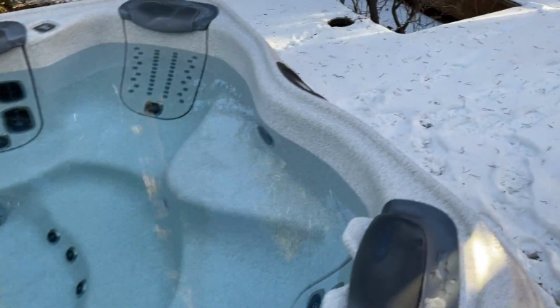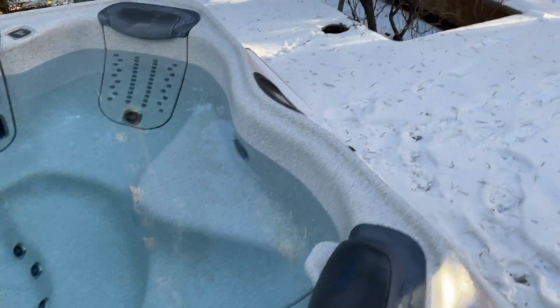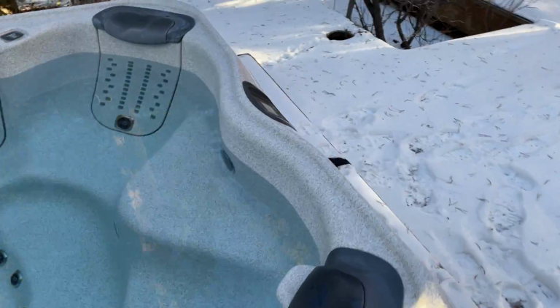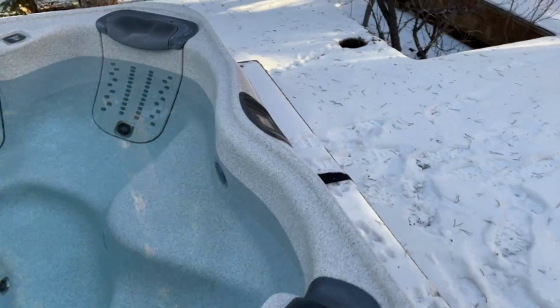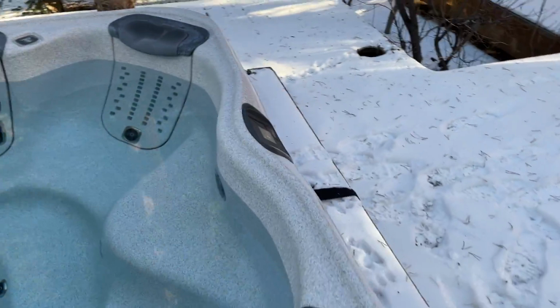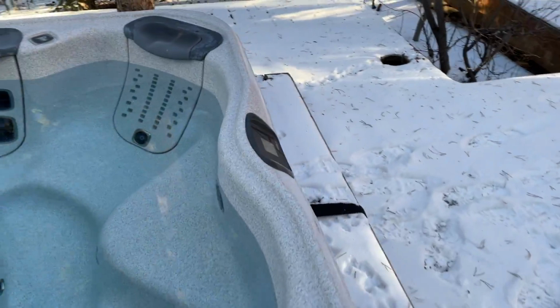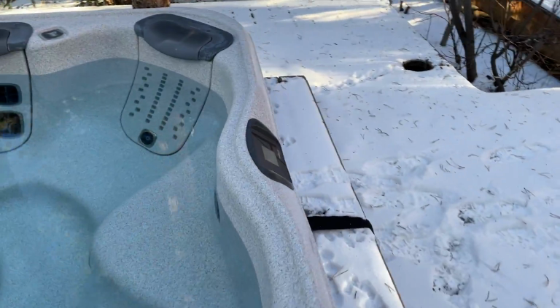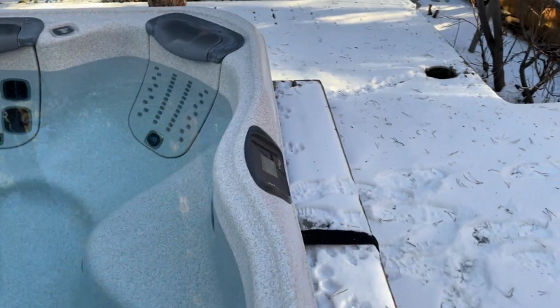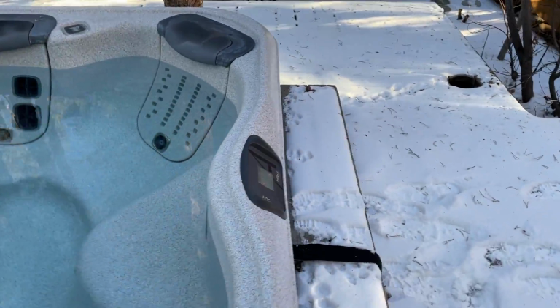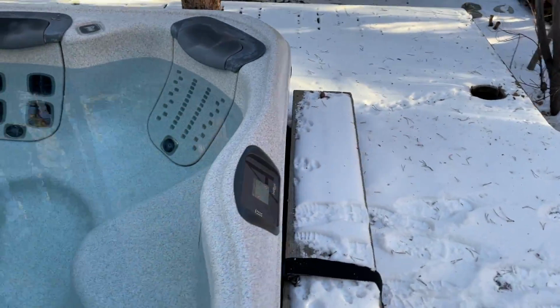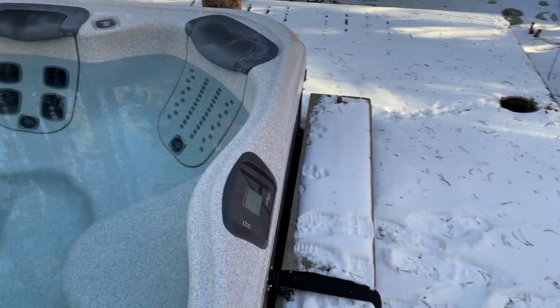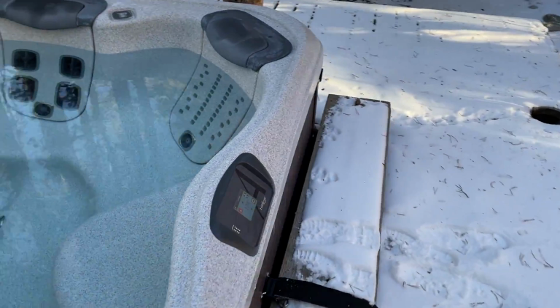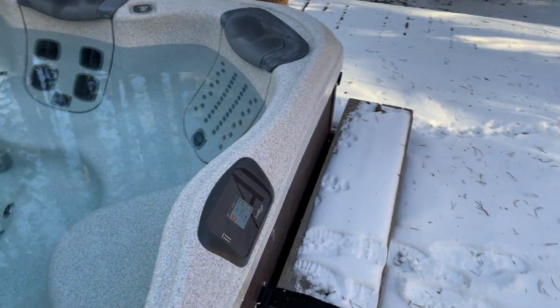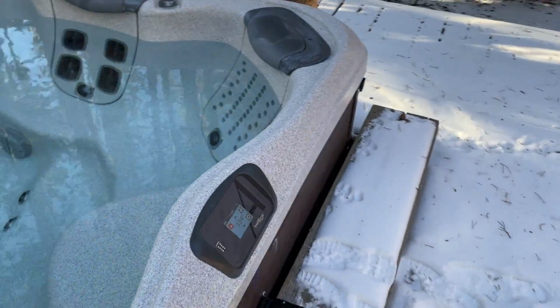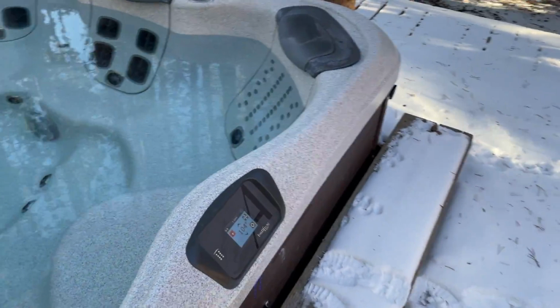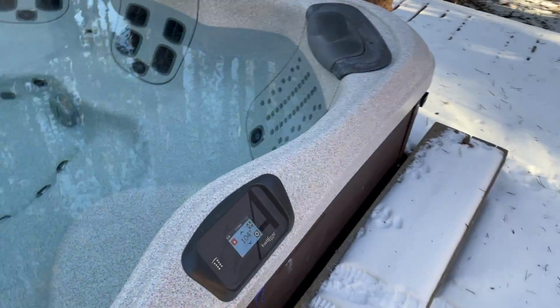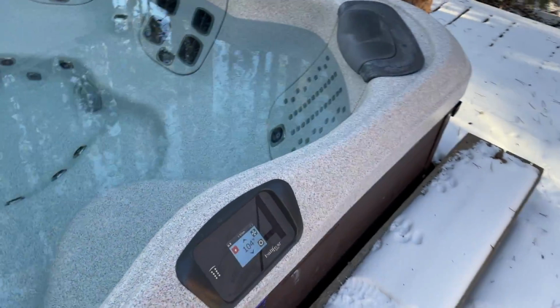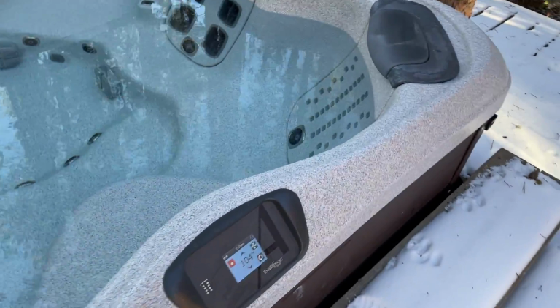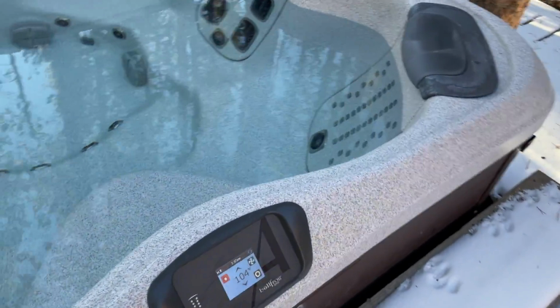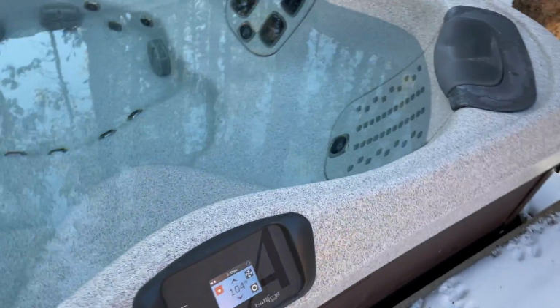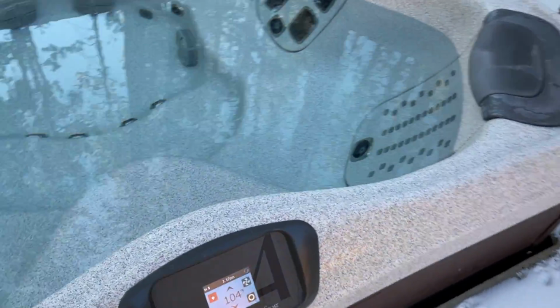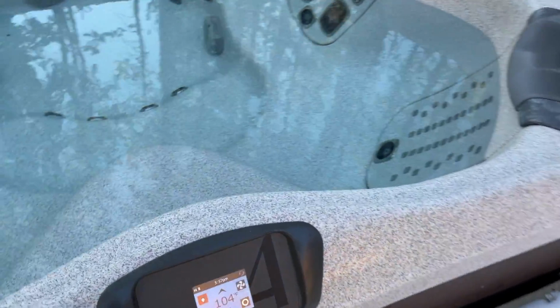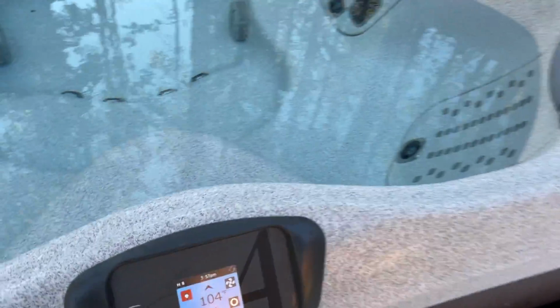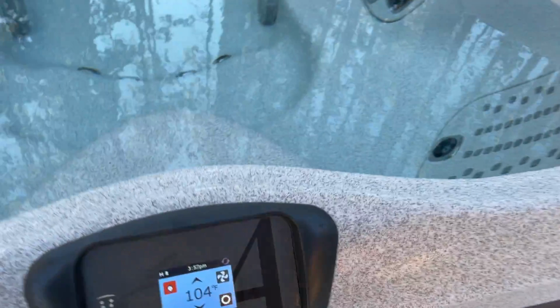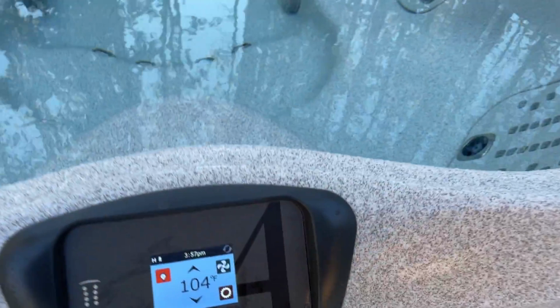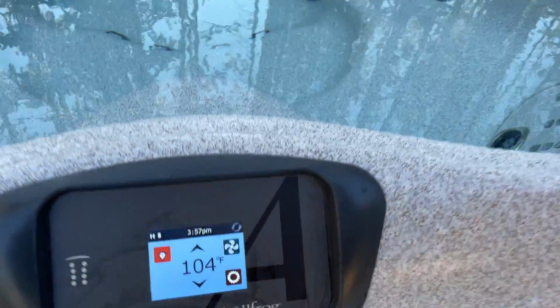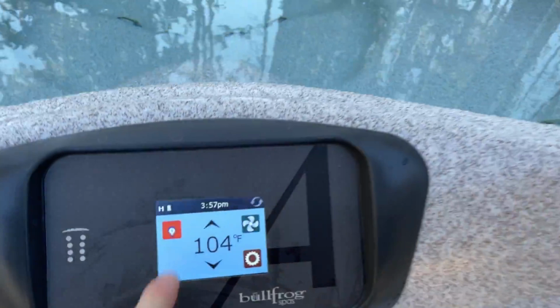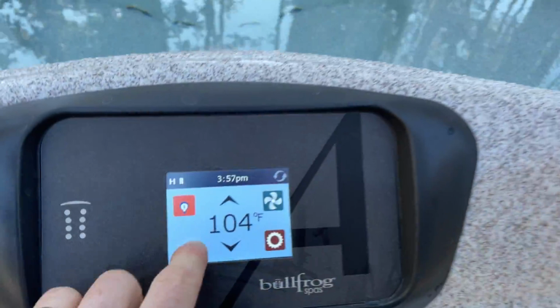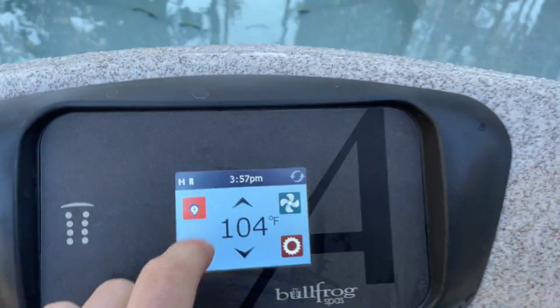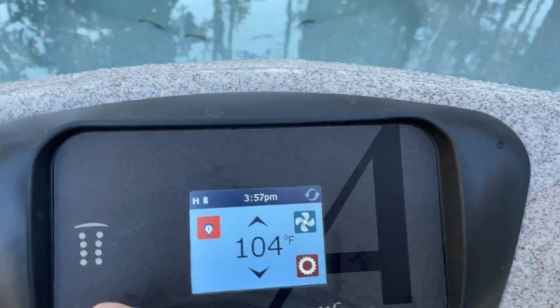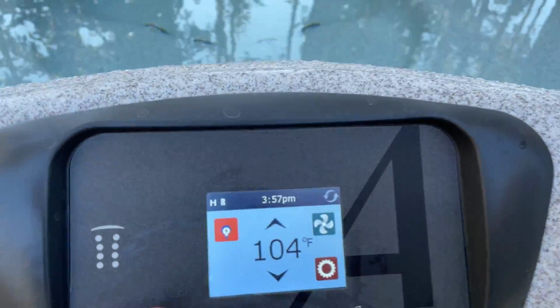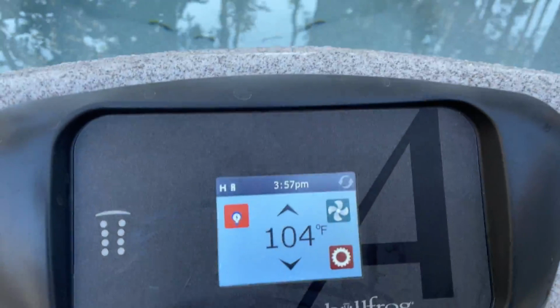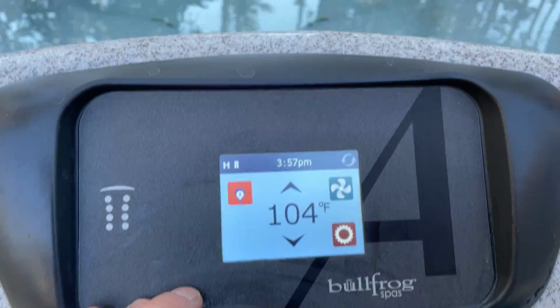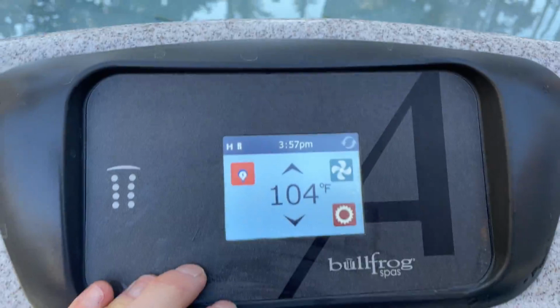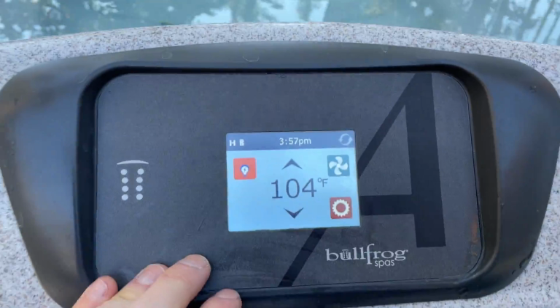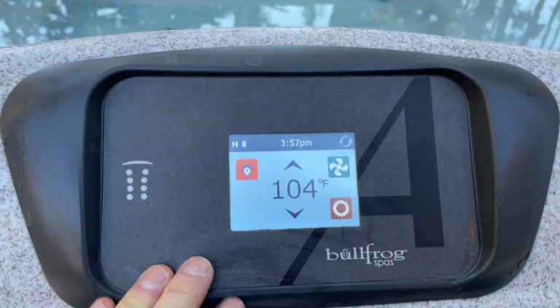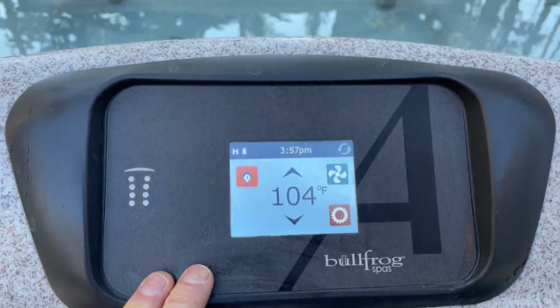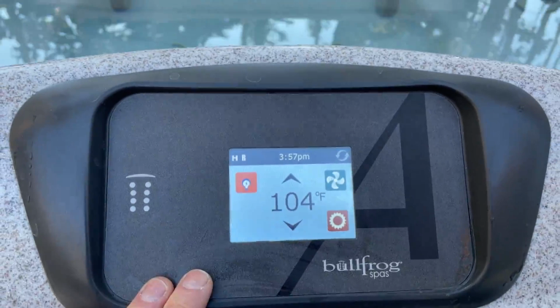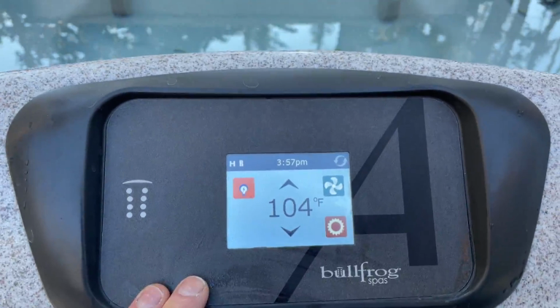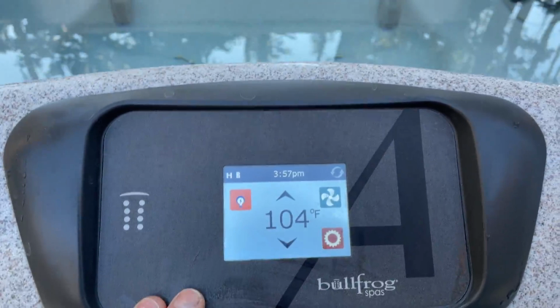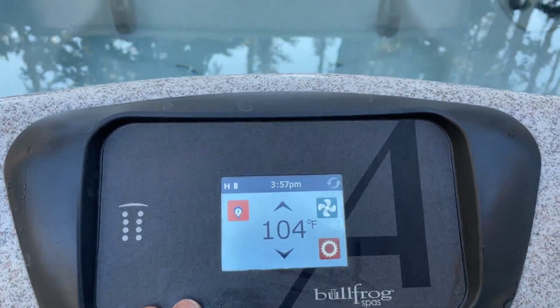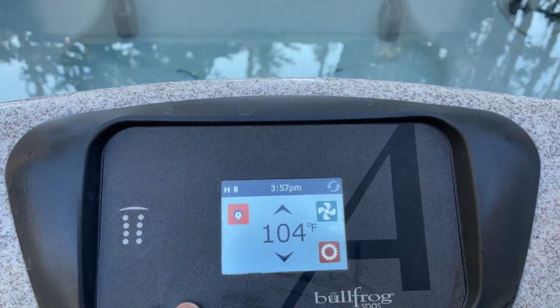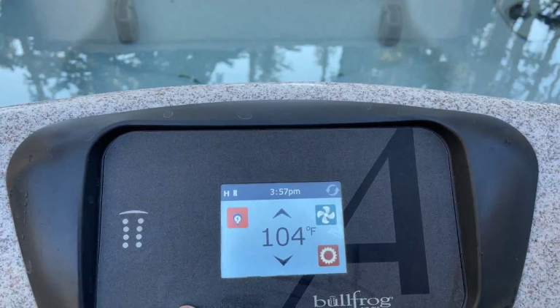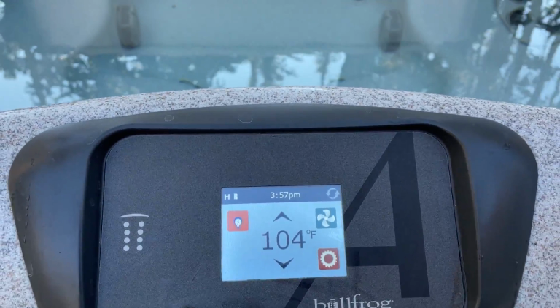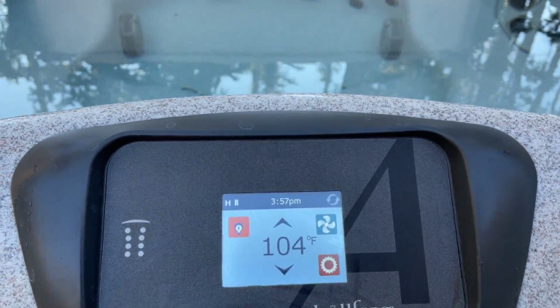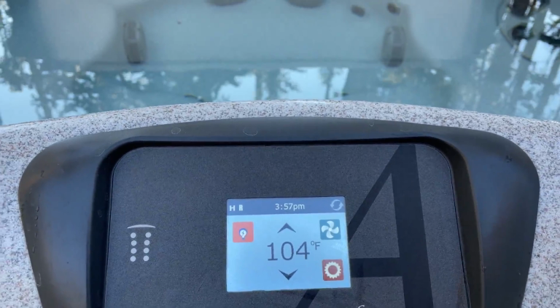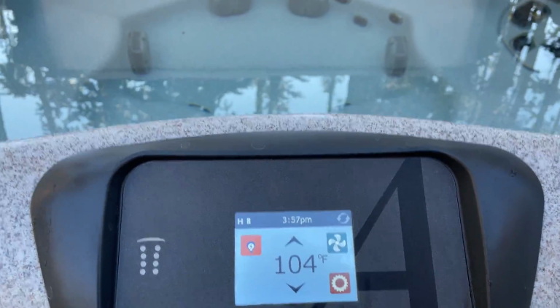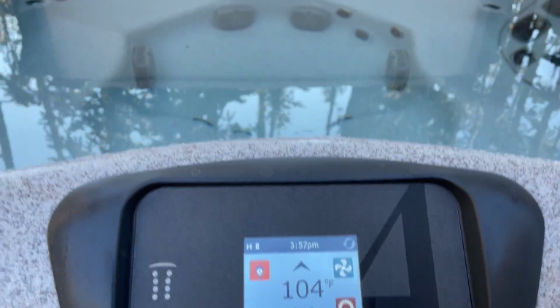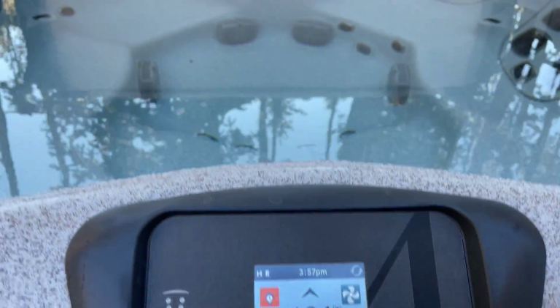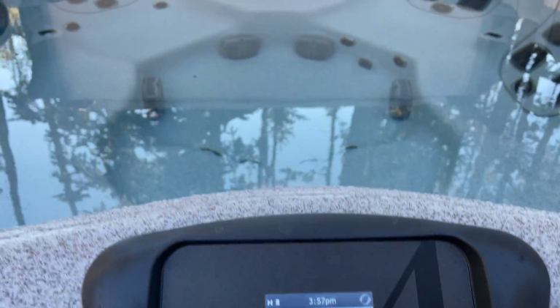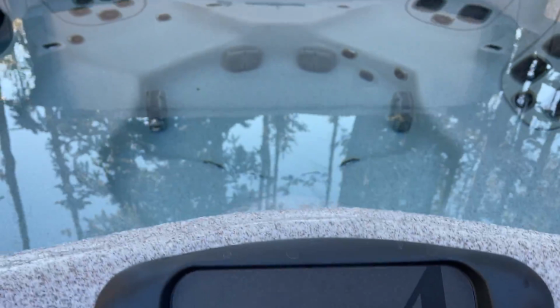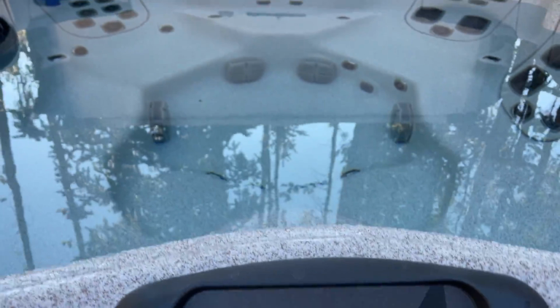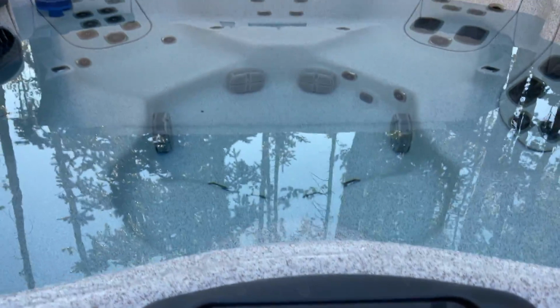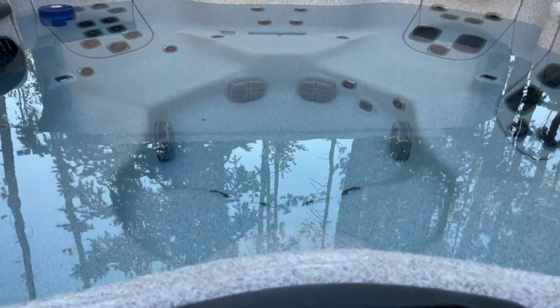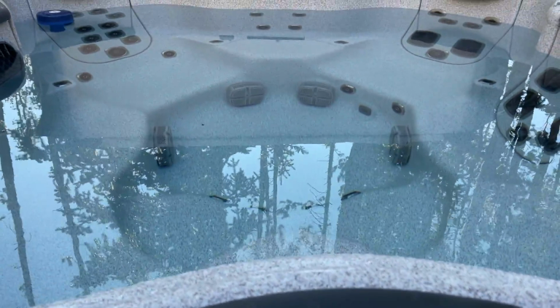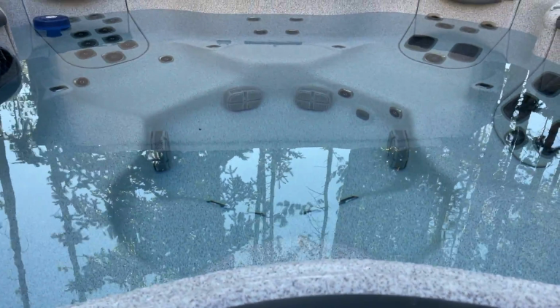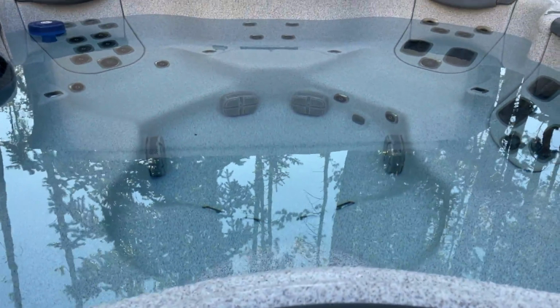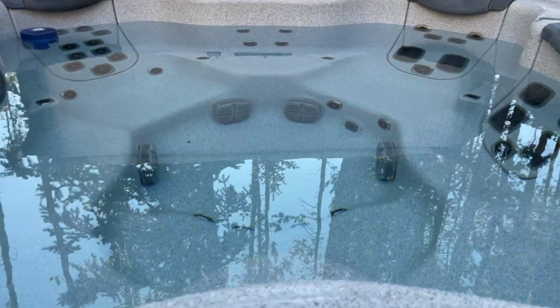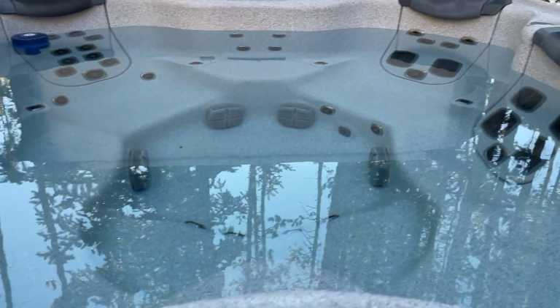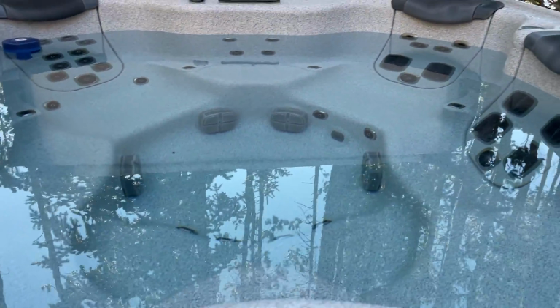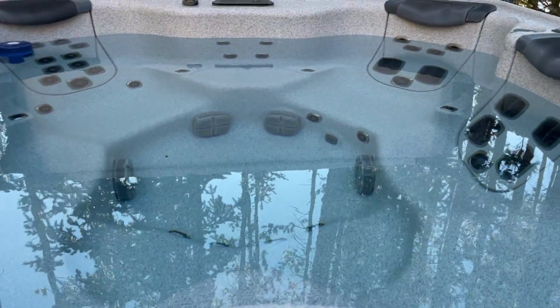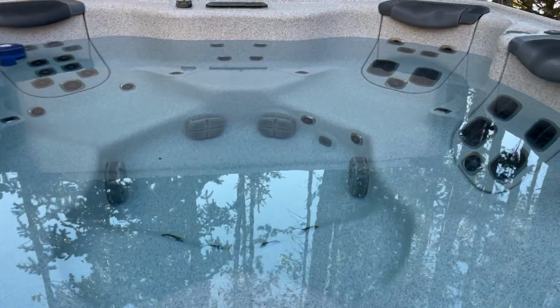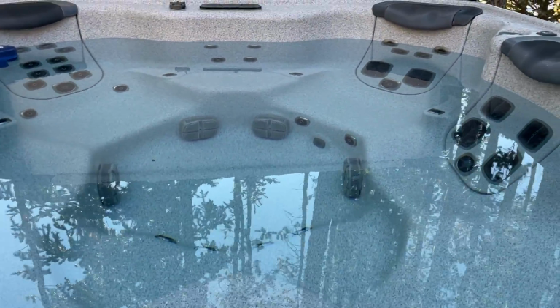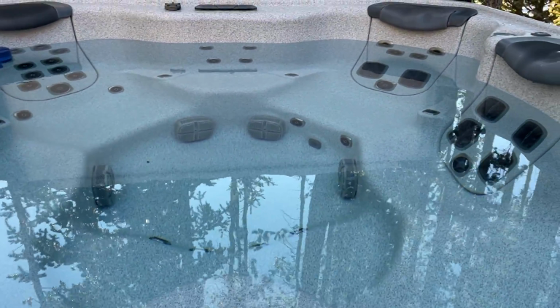To turn it on, all you do is tap the screen, and we like to keep it at 104 degrees, which is the max temperature.